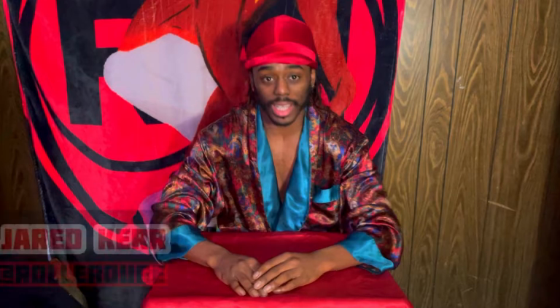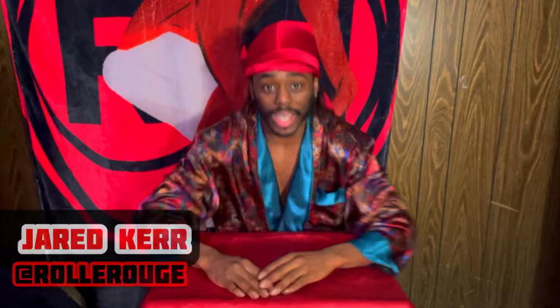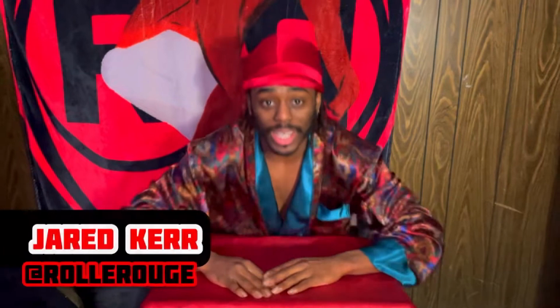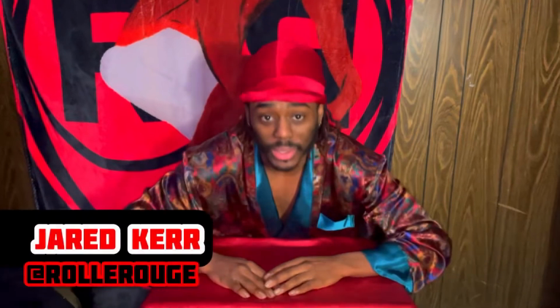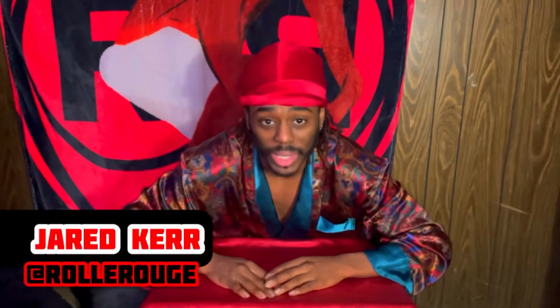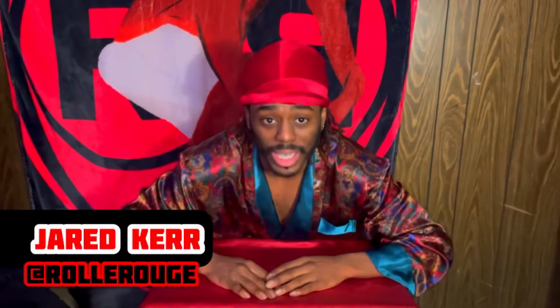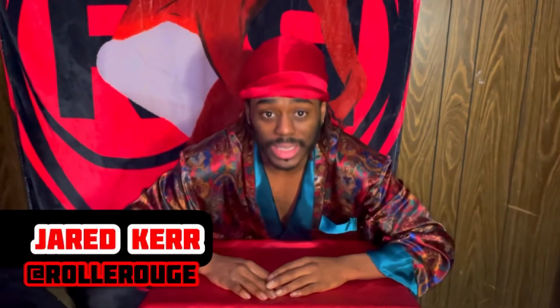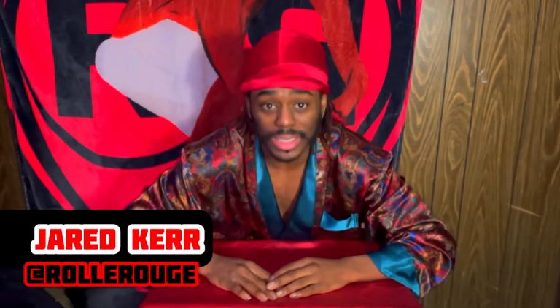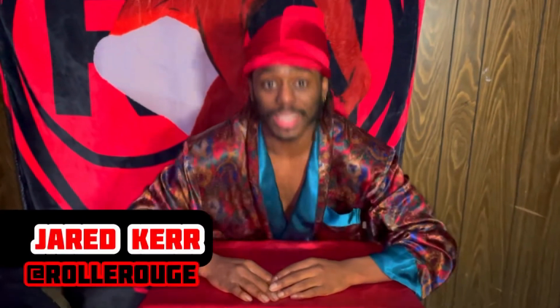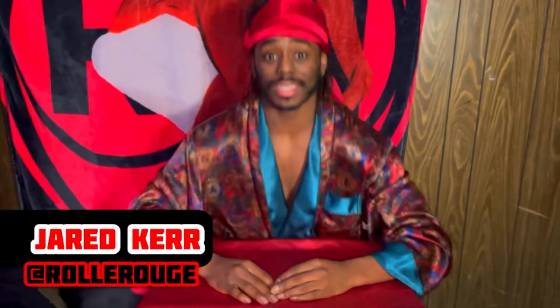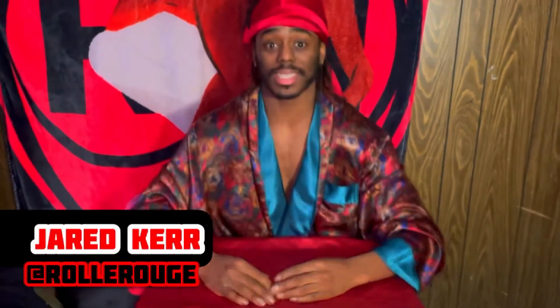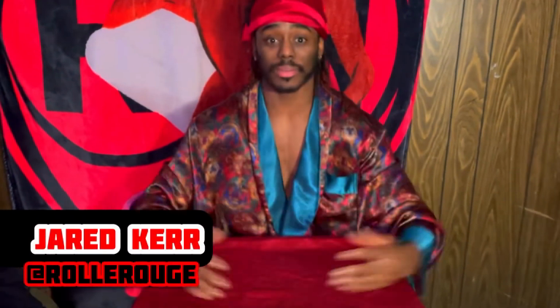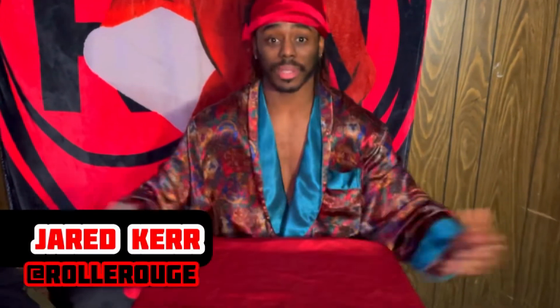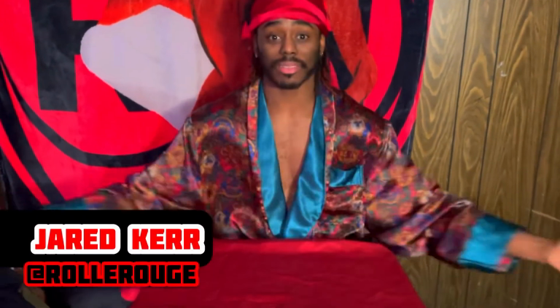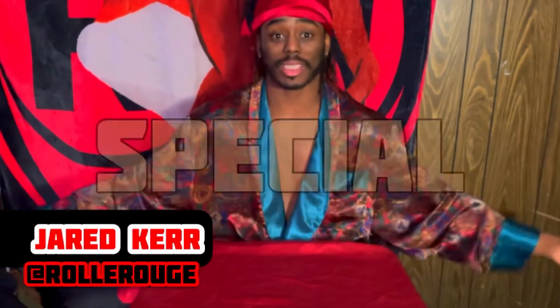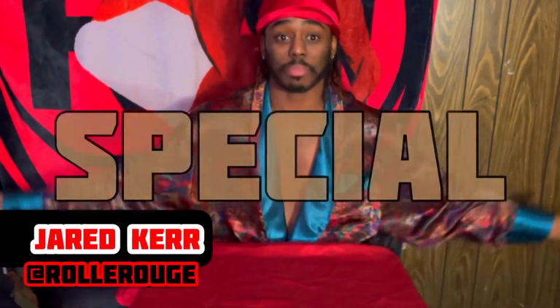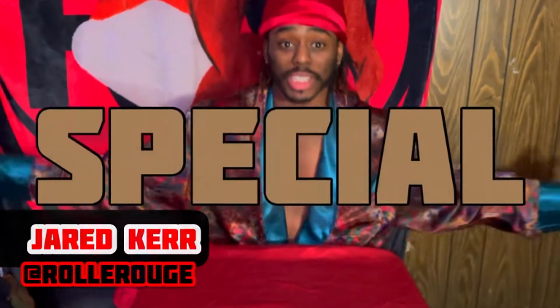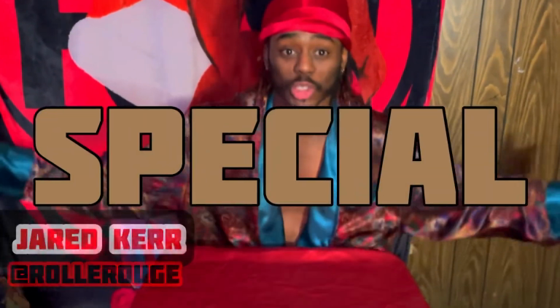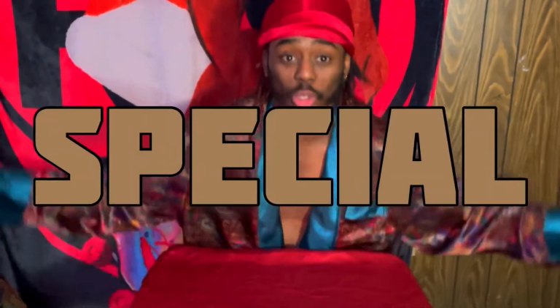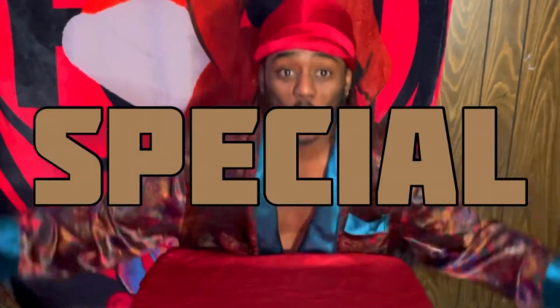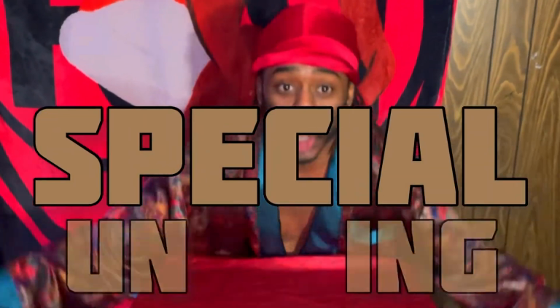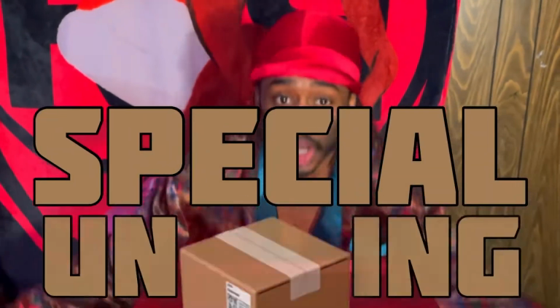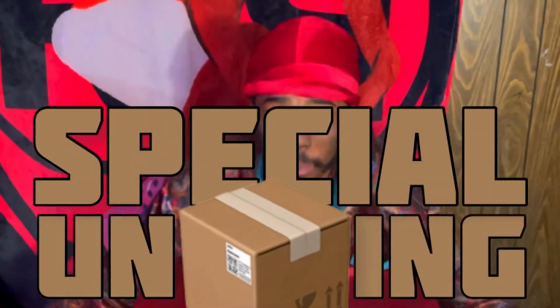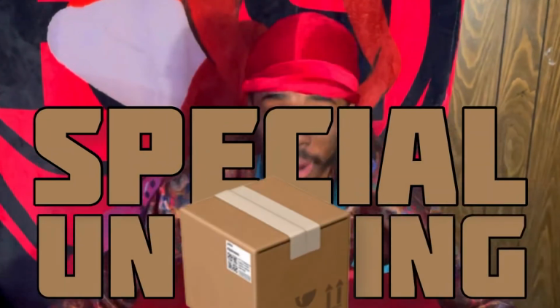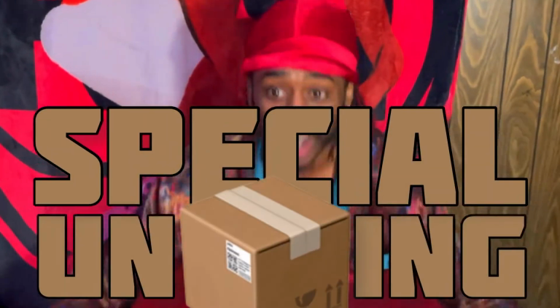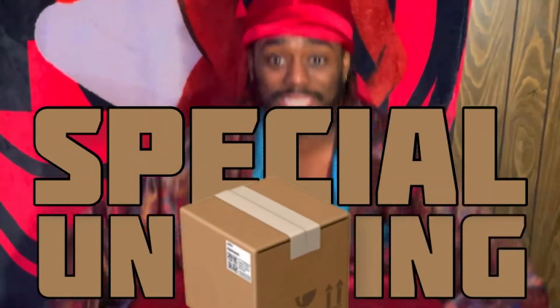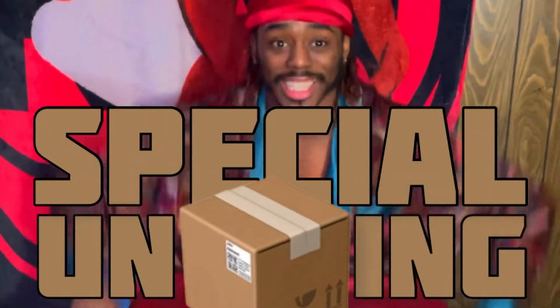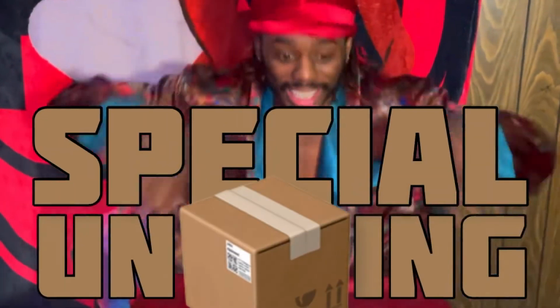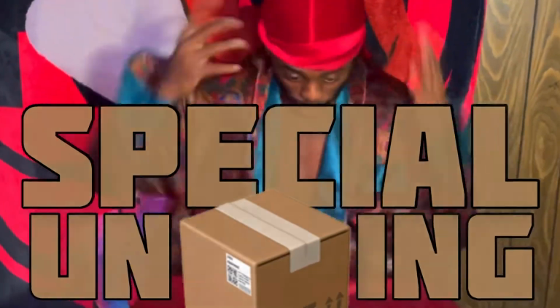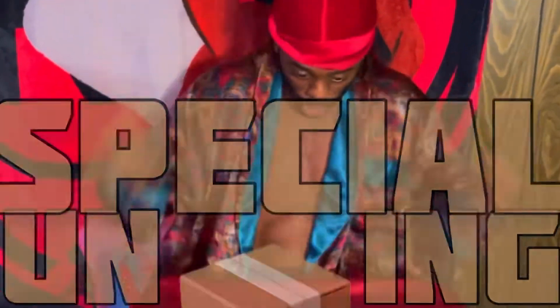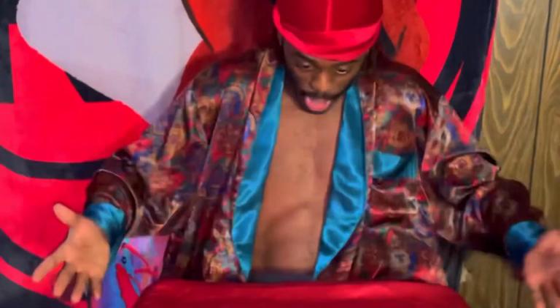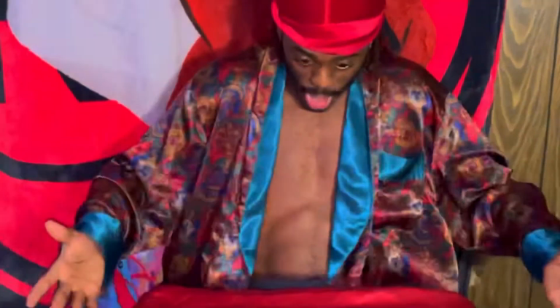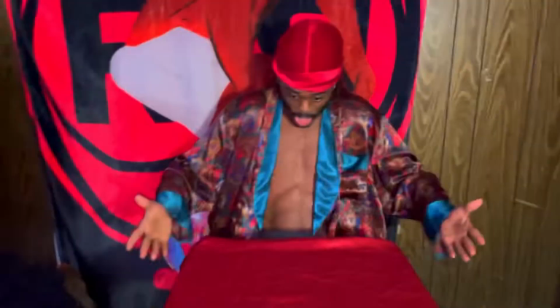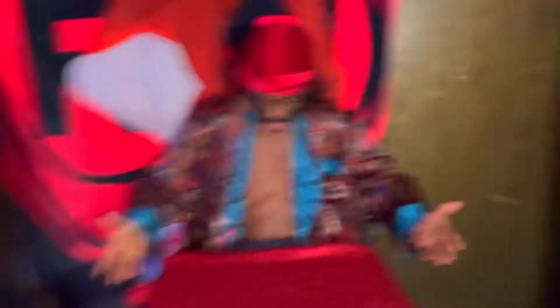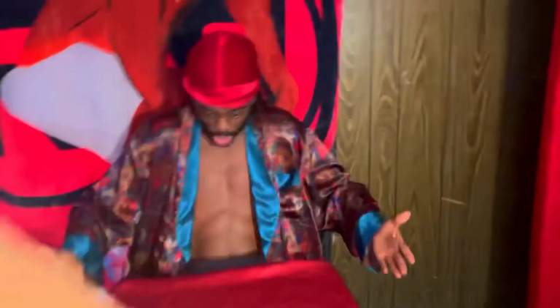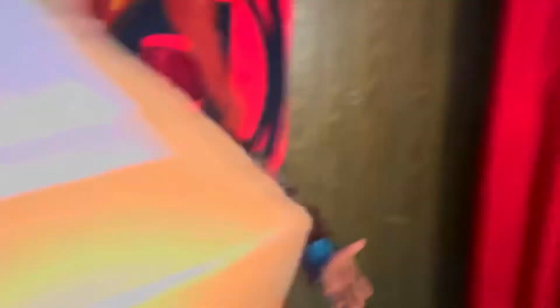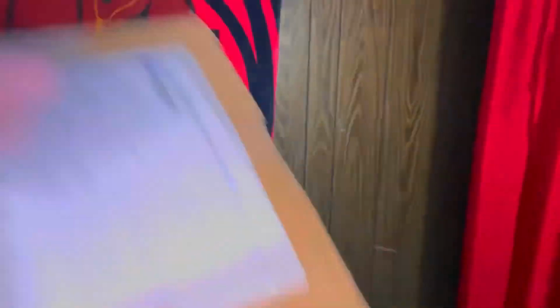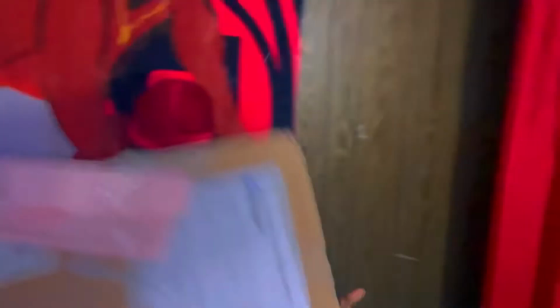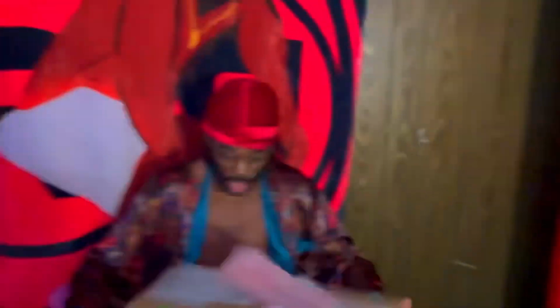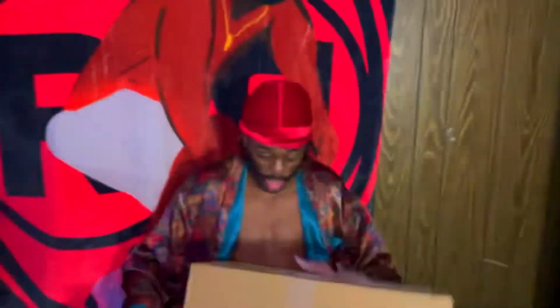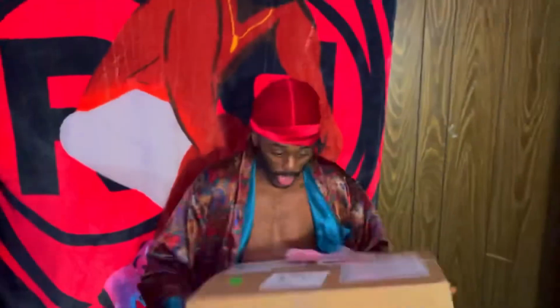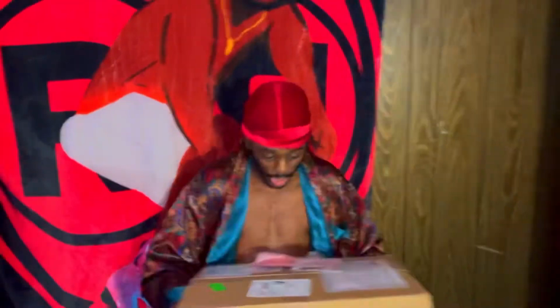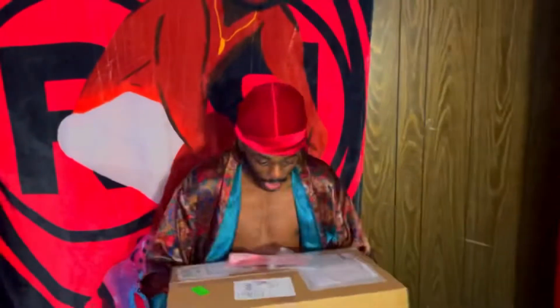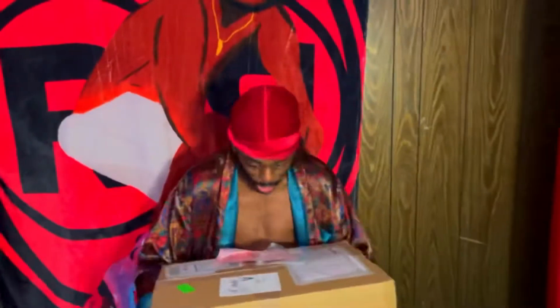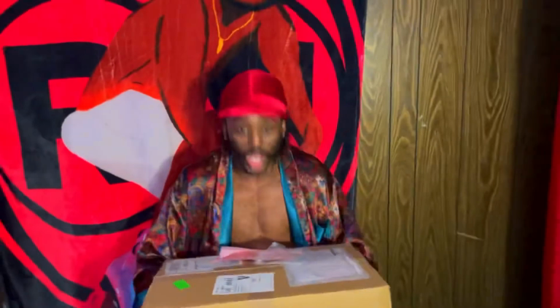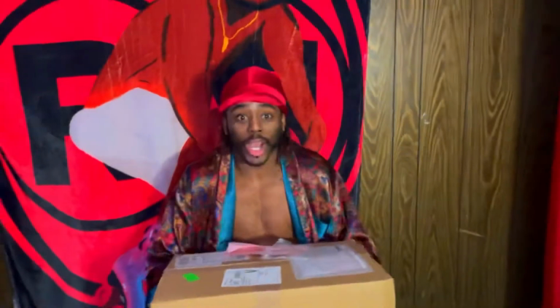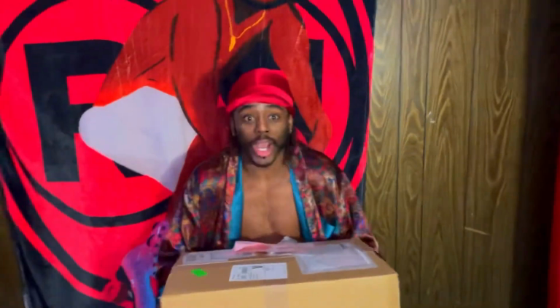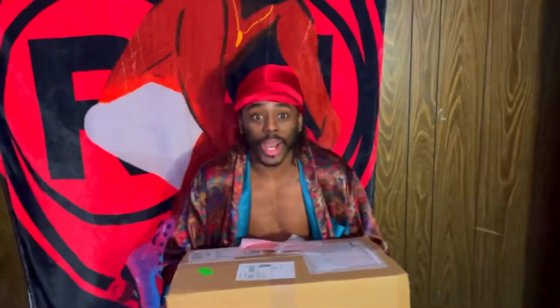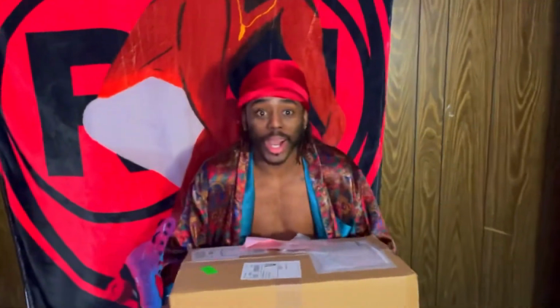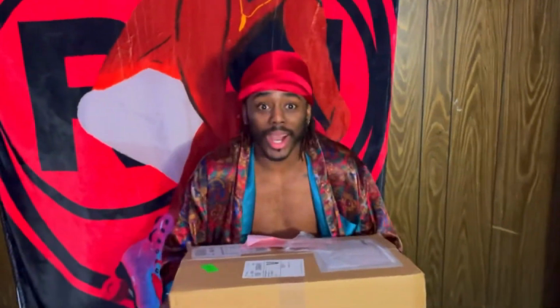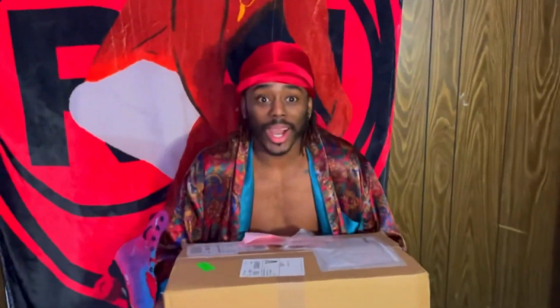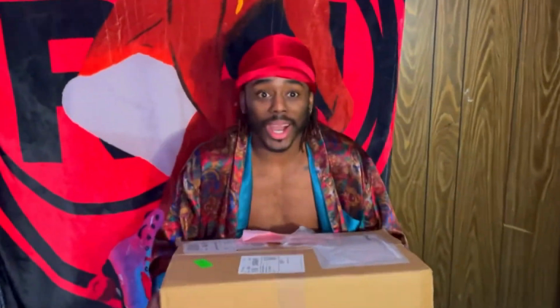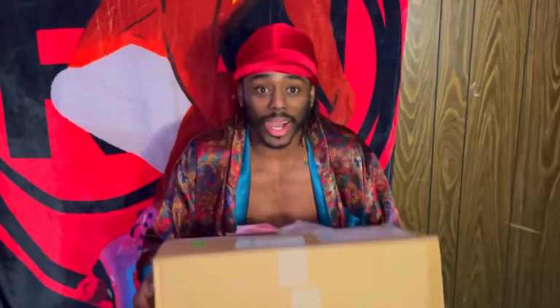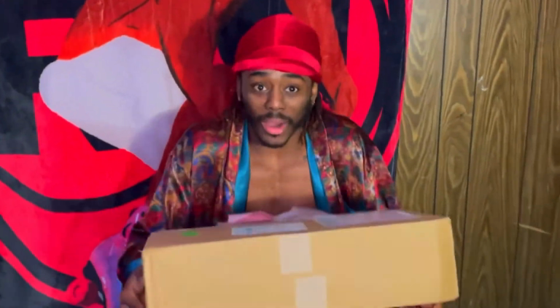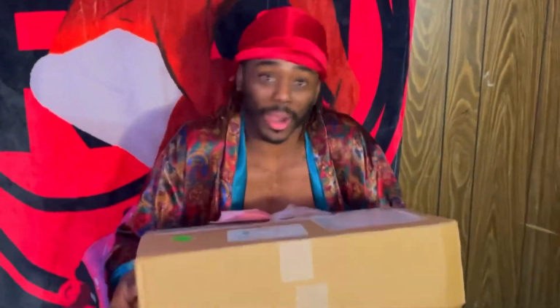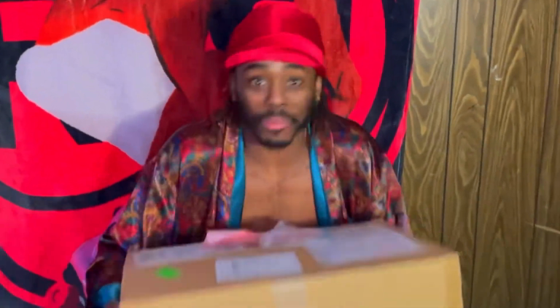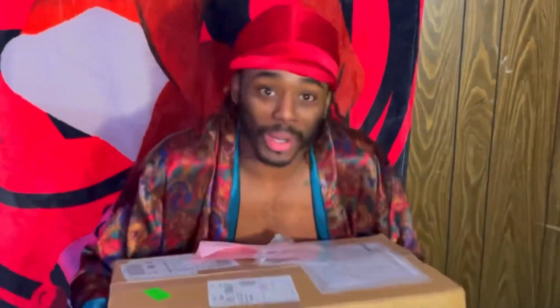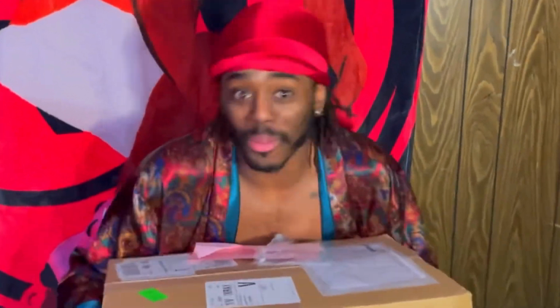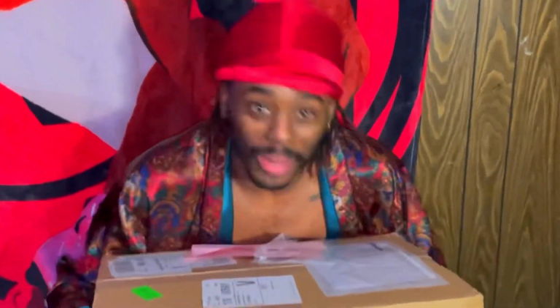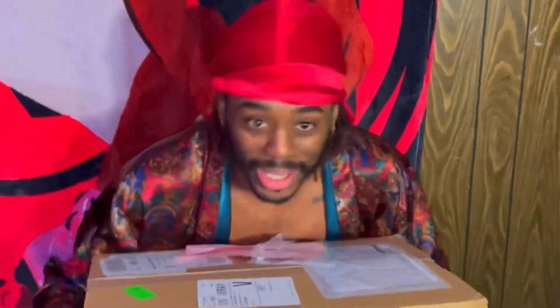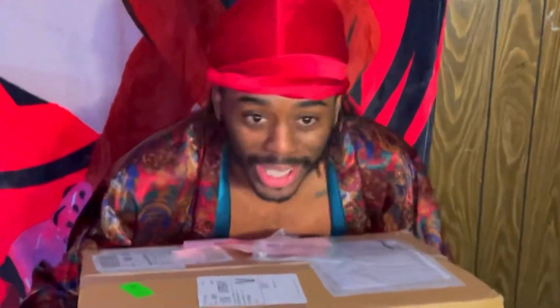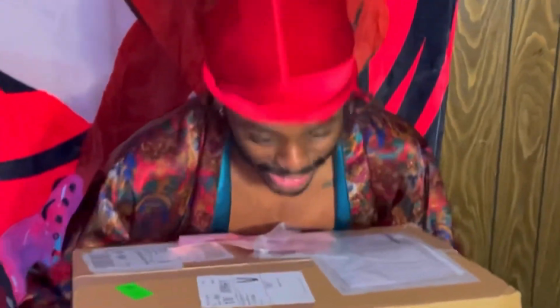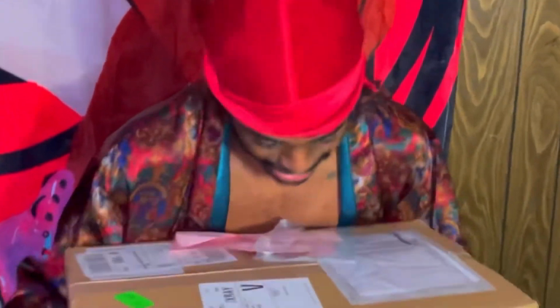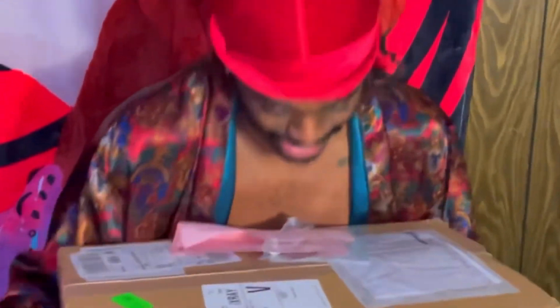Hello guys, today we have a special unboxing. I wonder what it is.